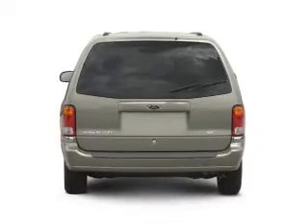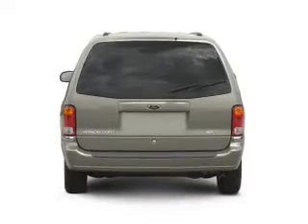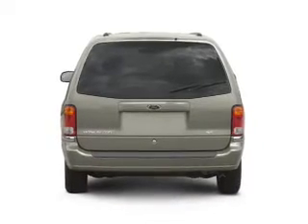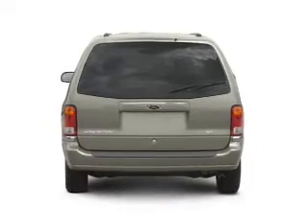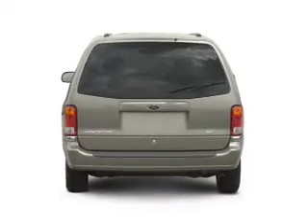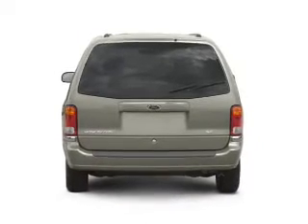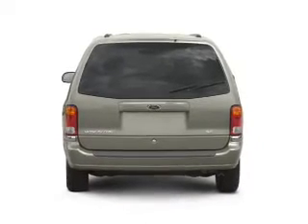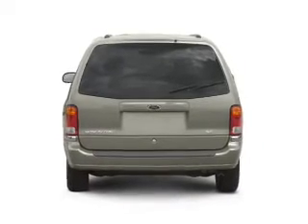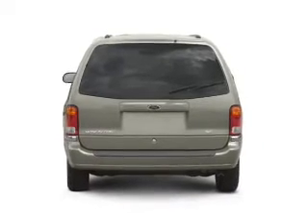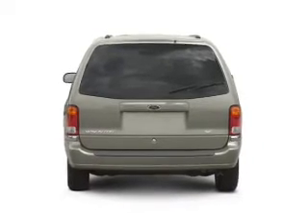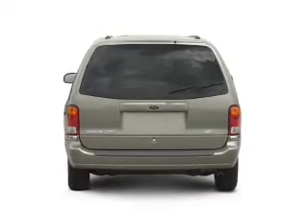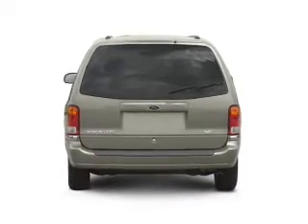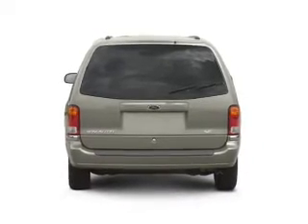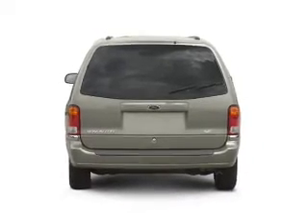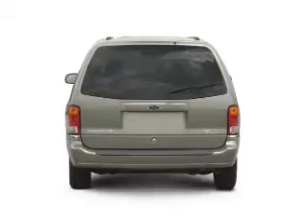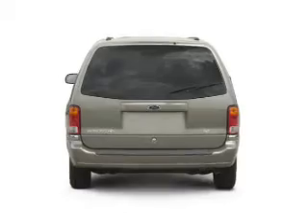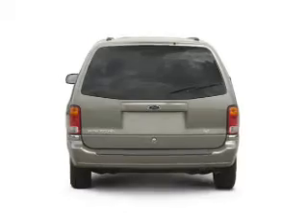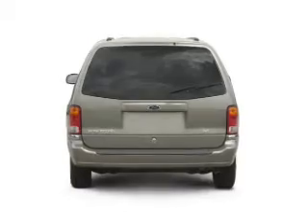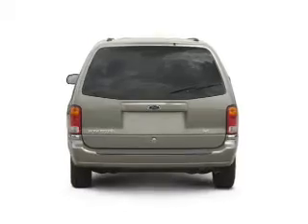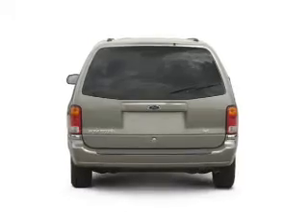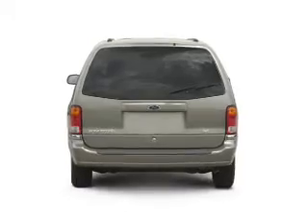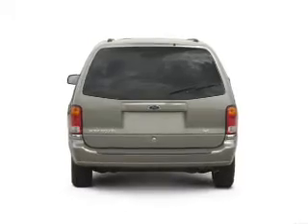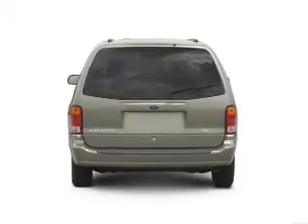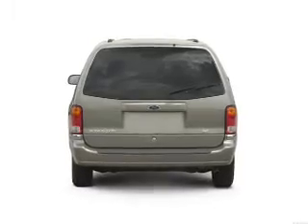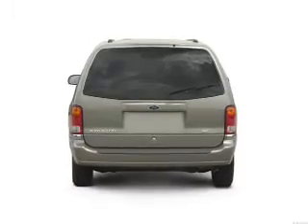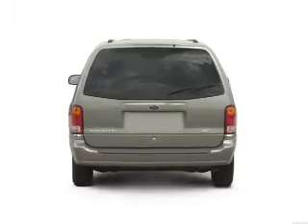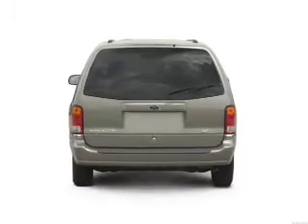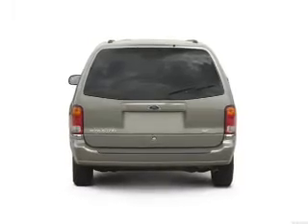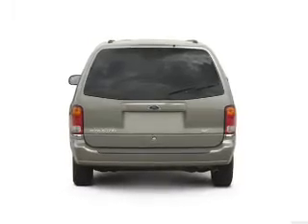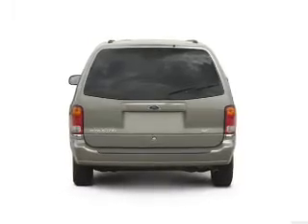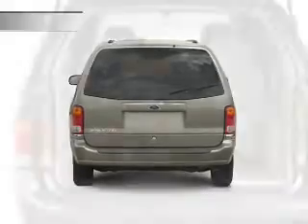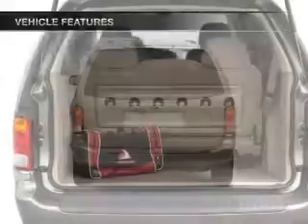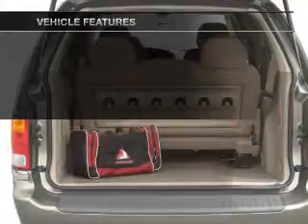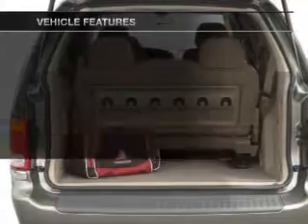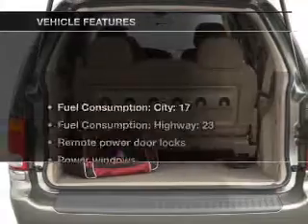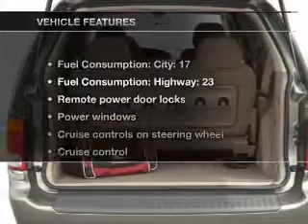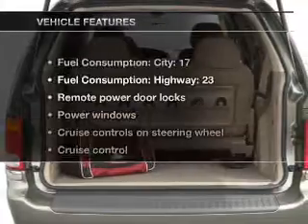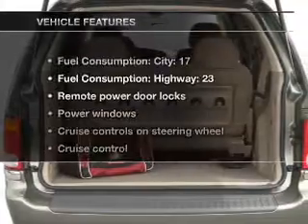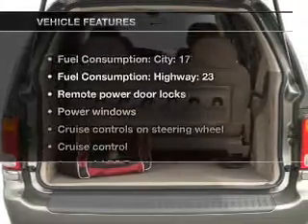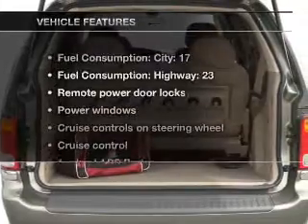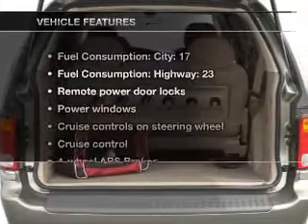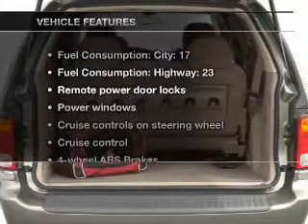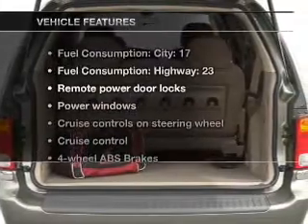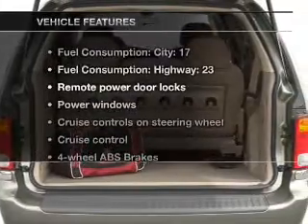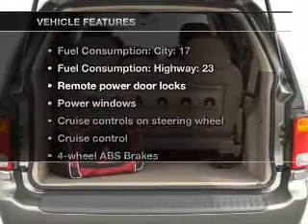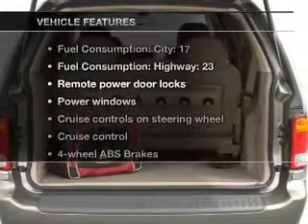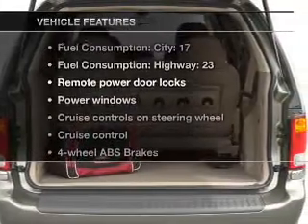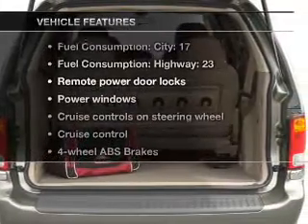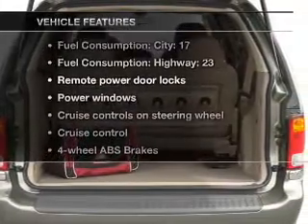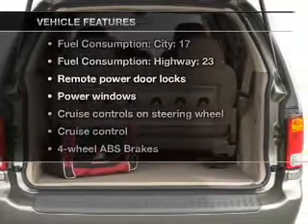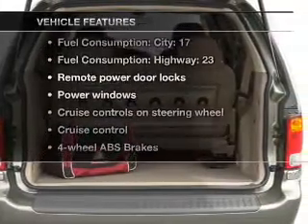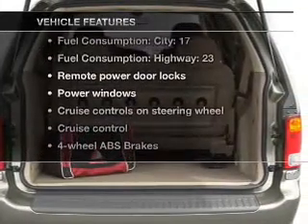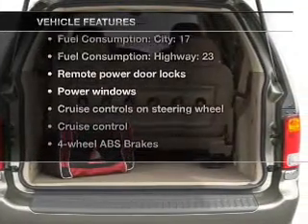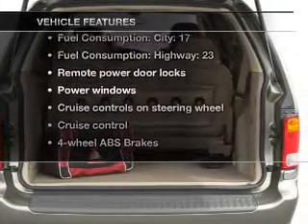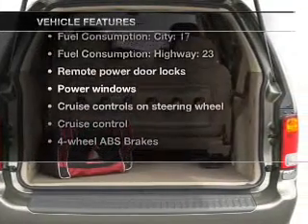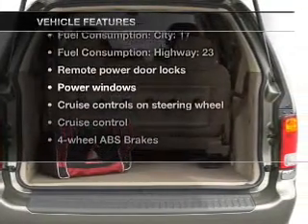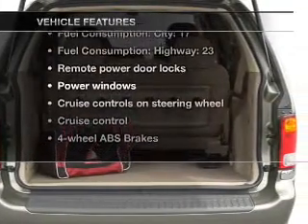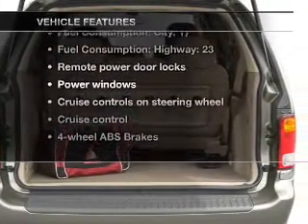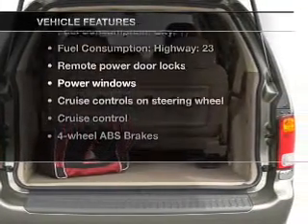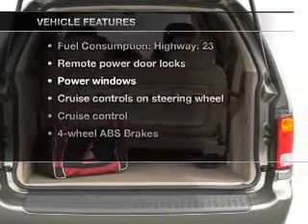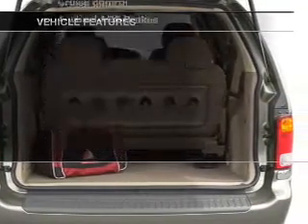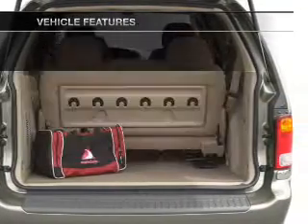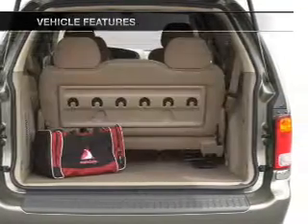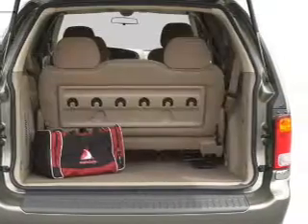You will appreciate the safety feature of anti-lock brakes, plus enjoy these notable features that are included in this vehicle.